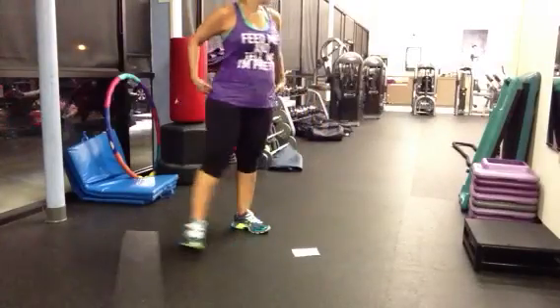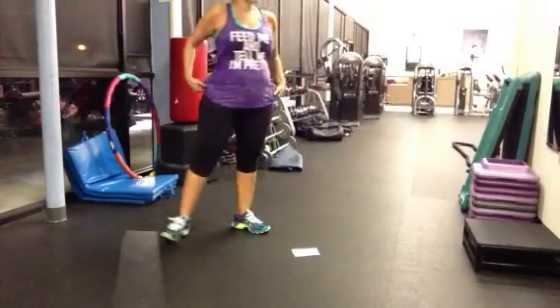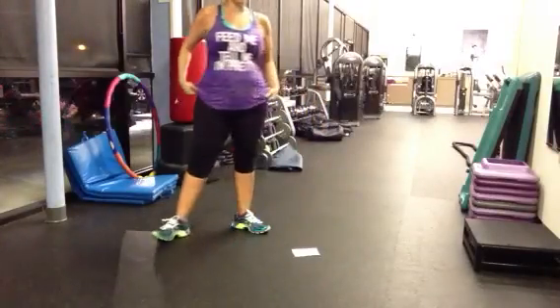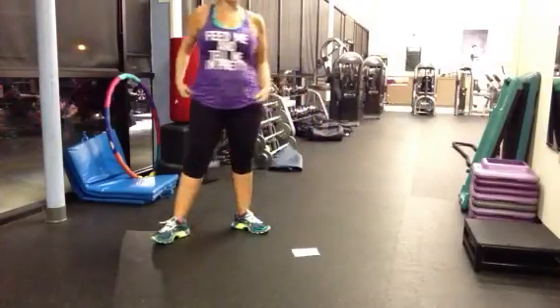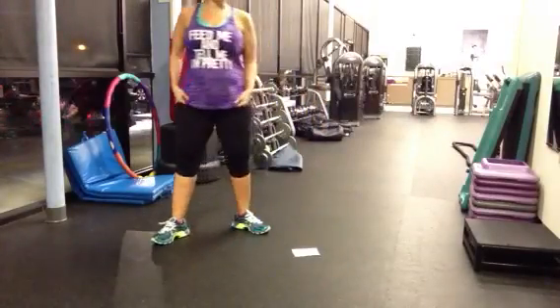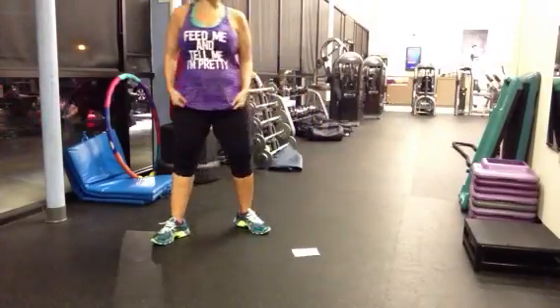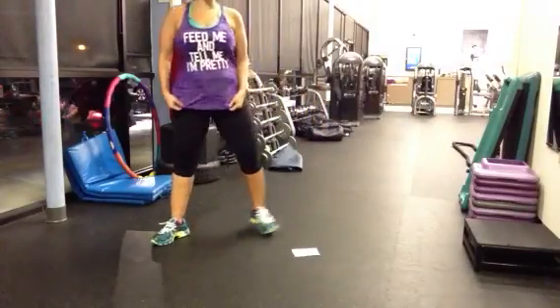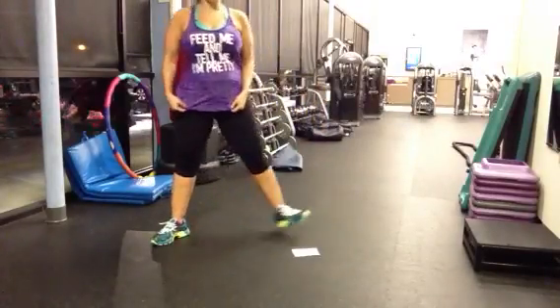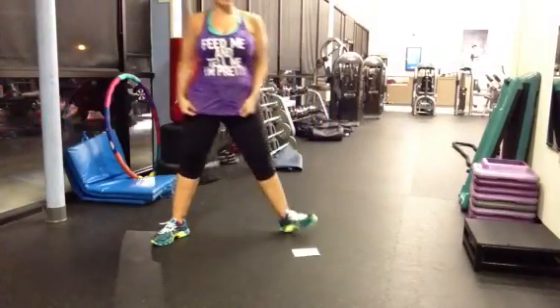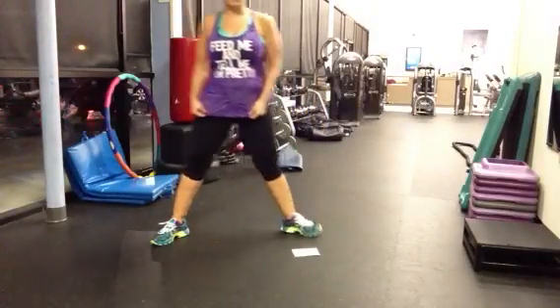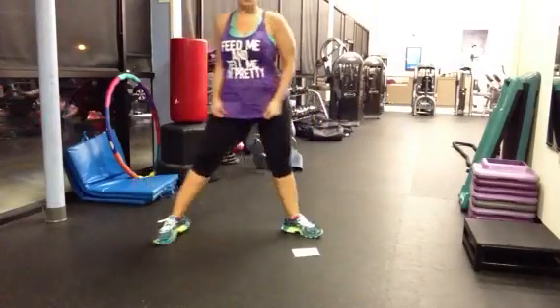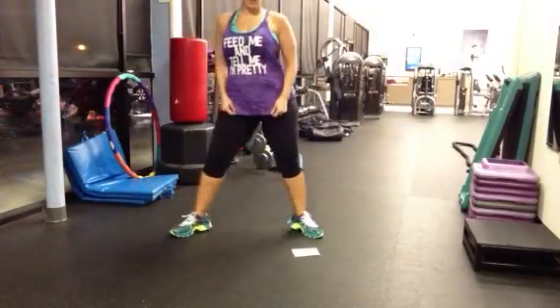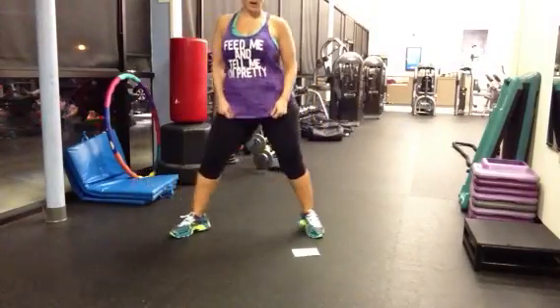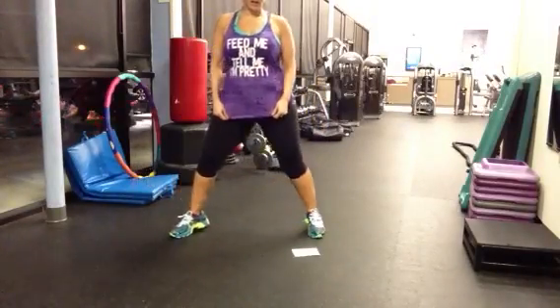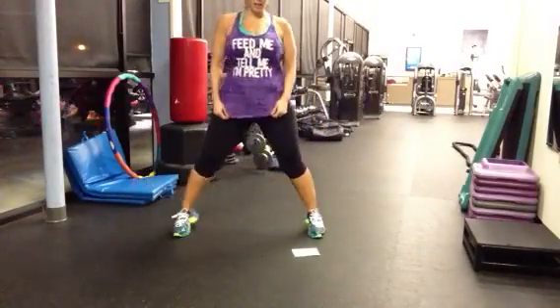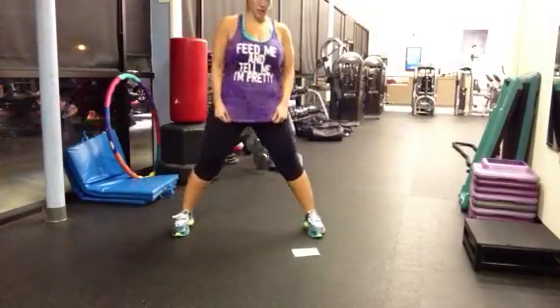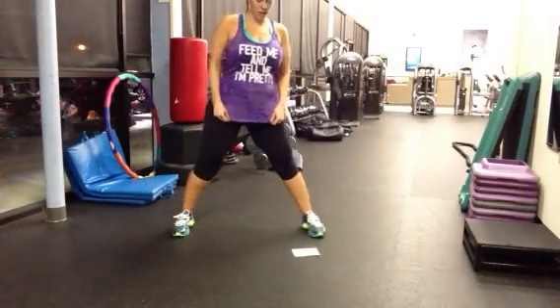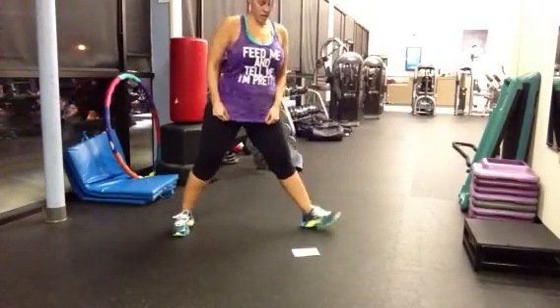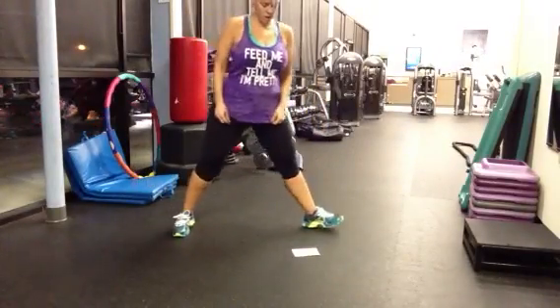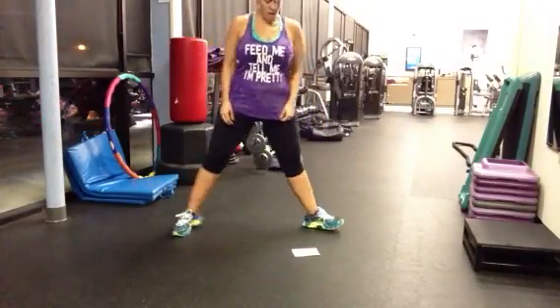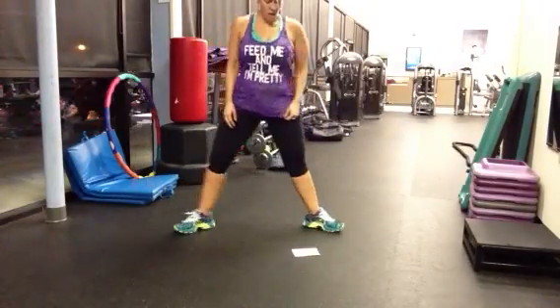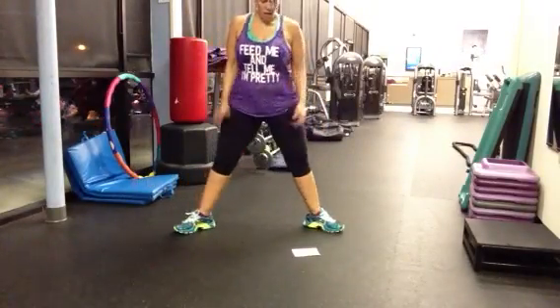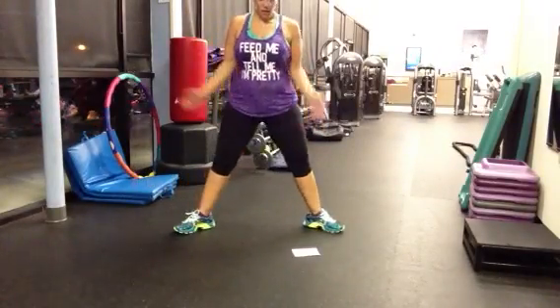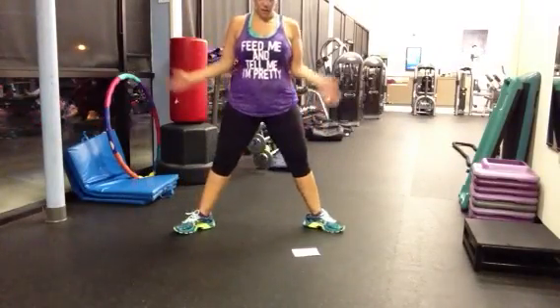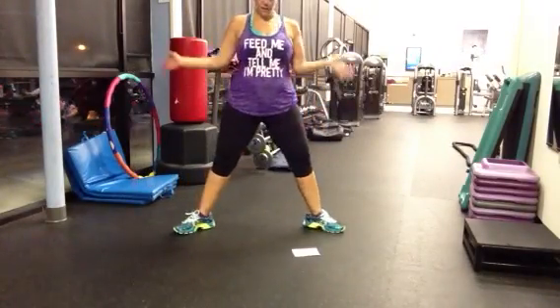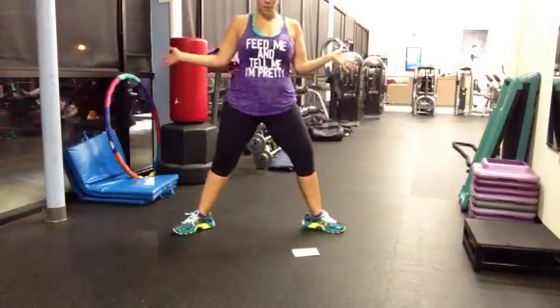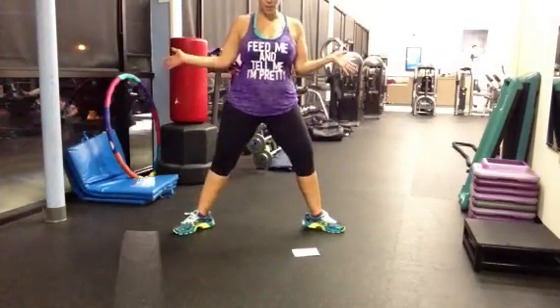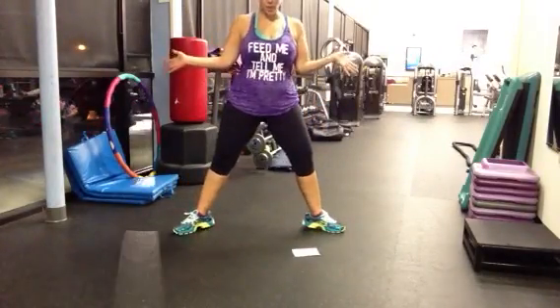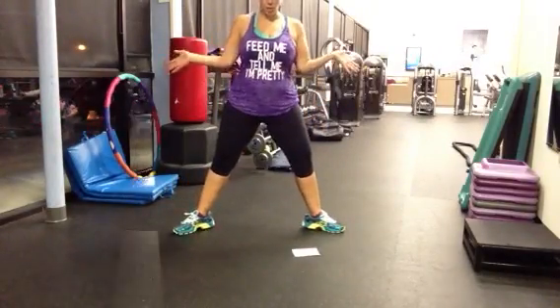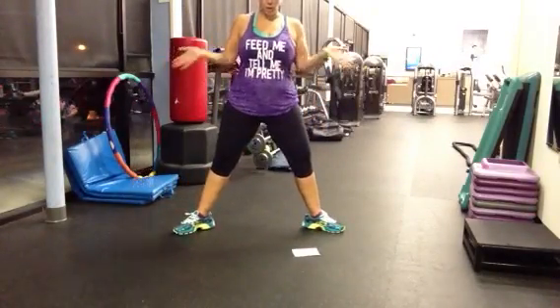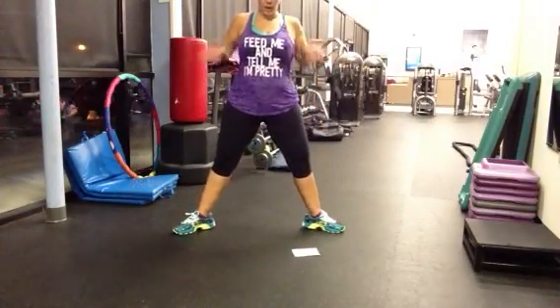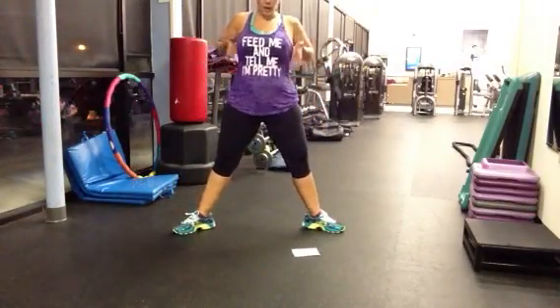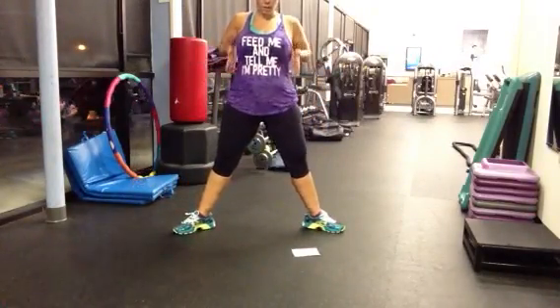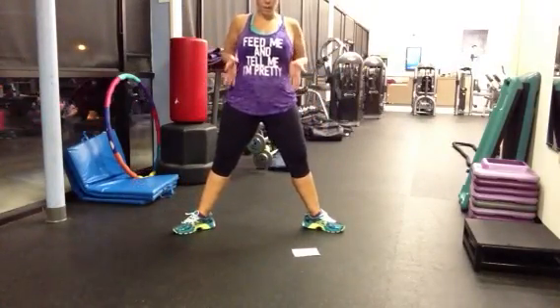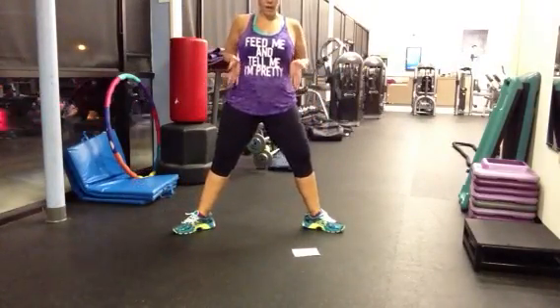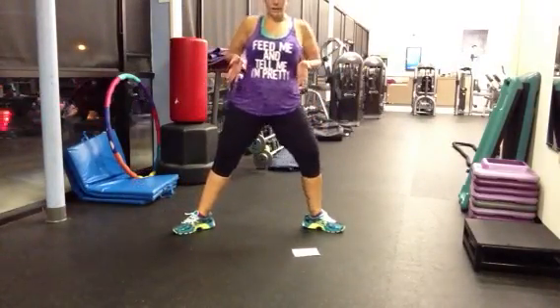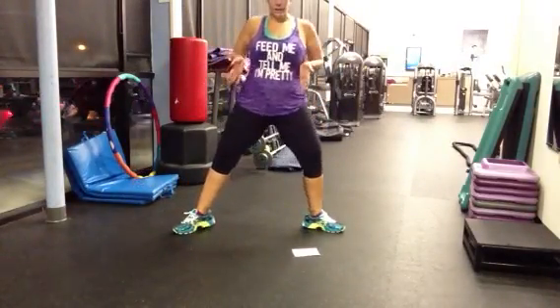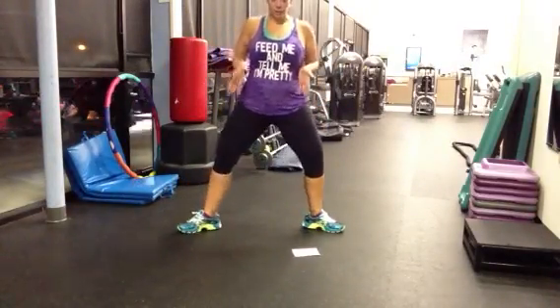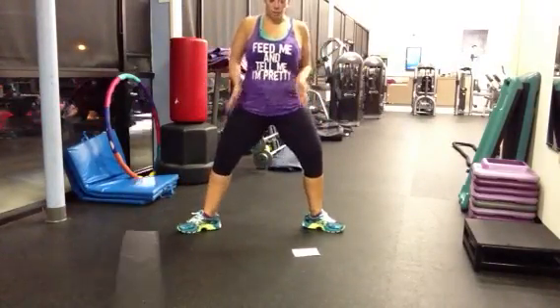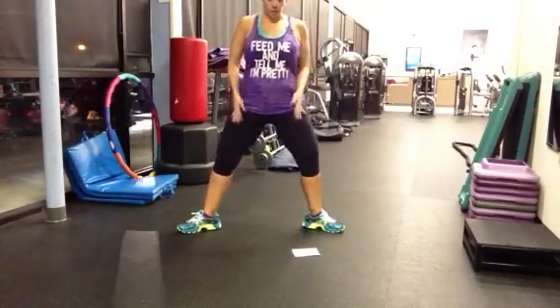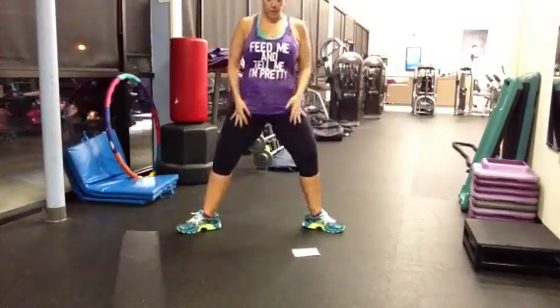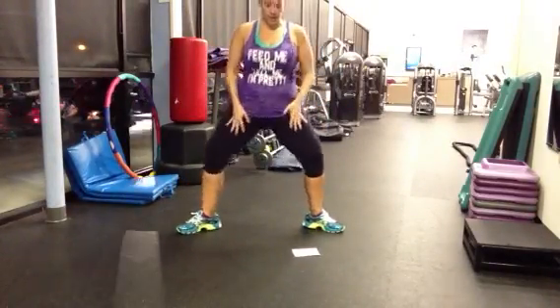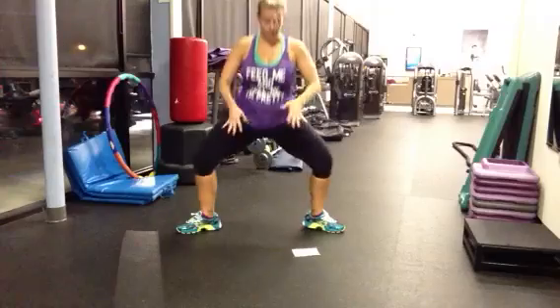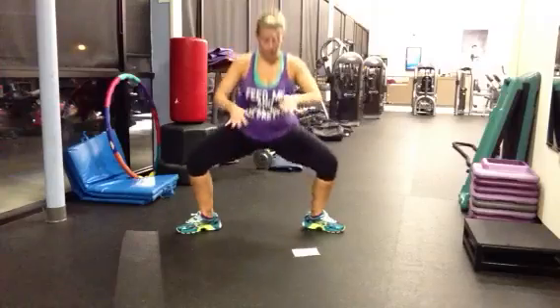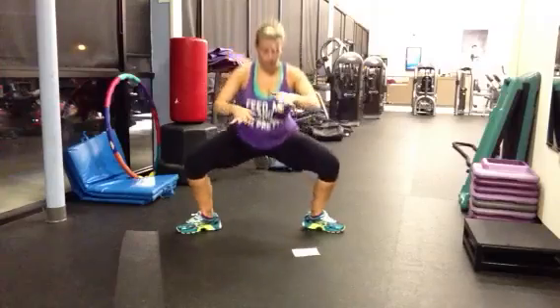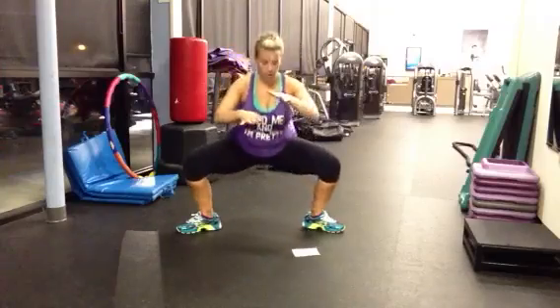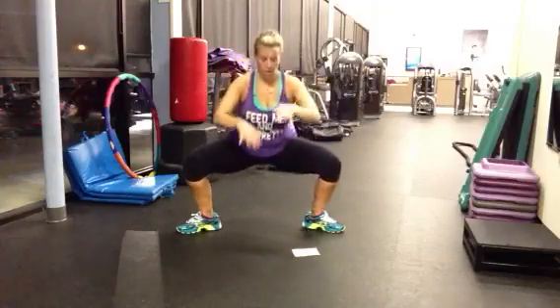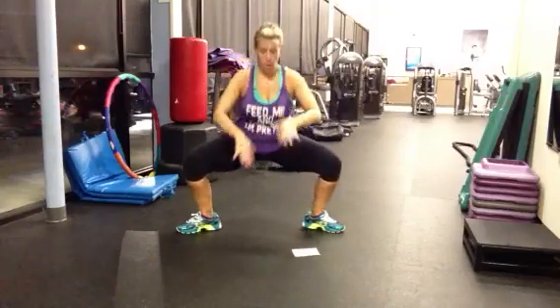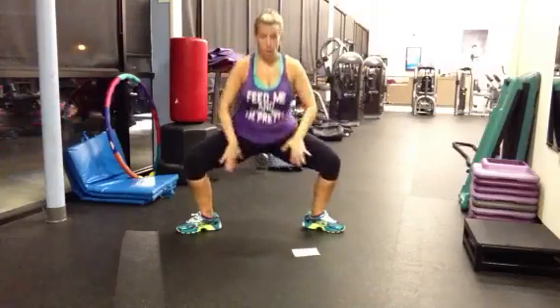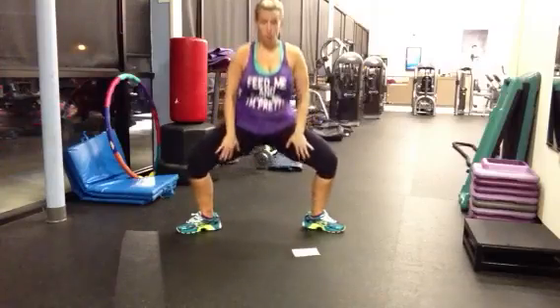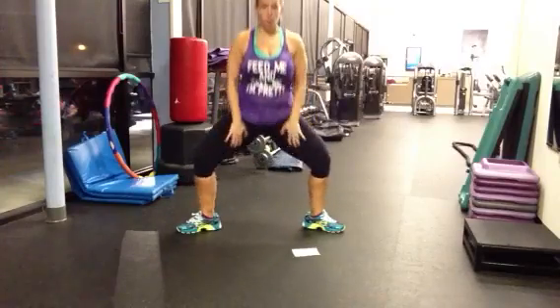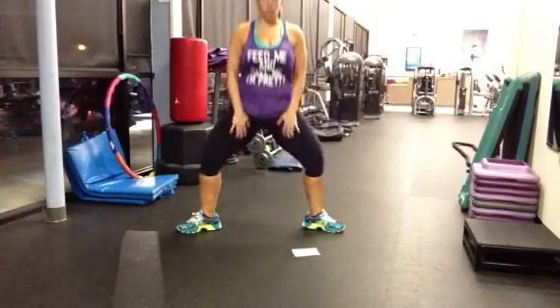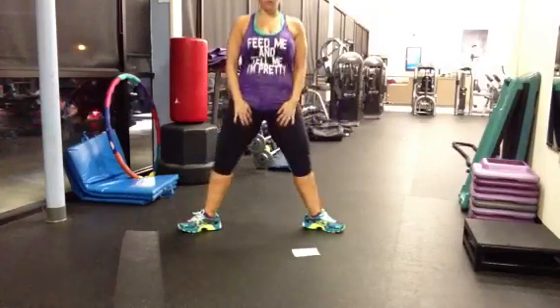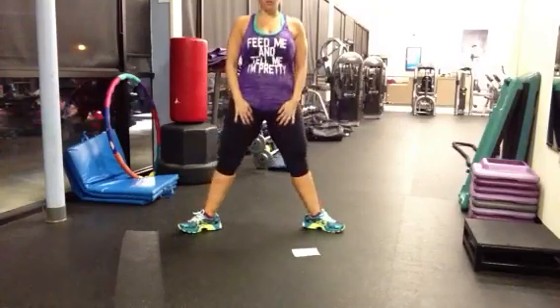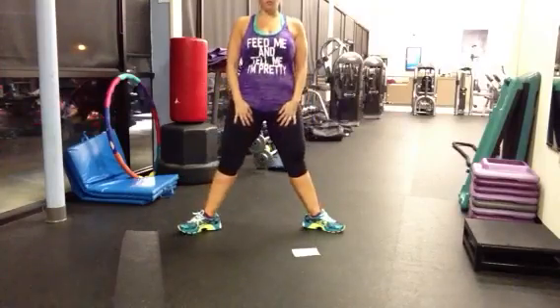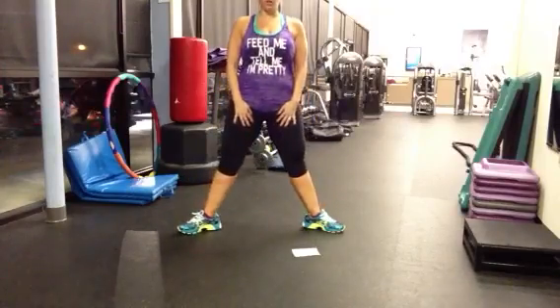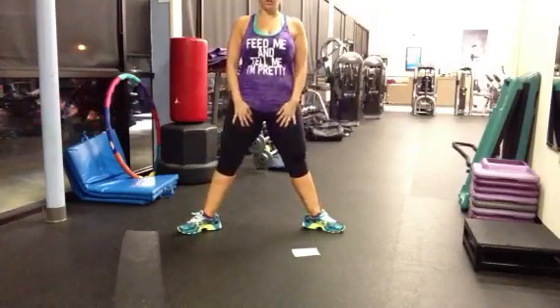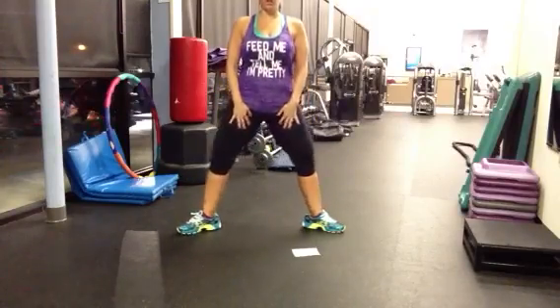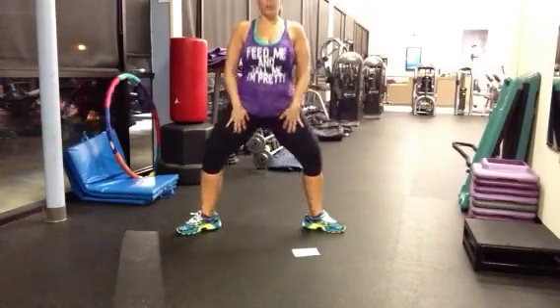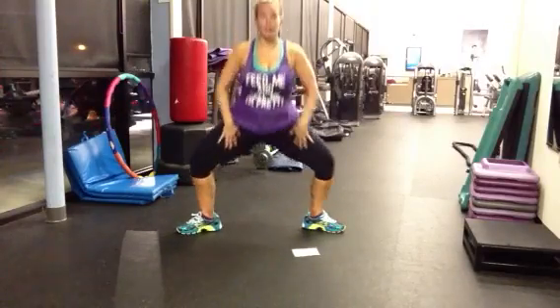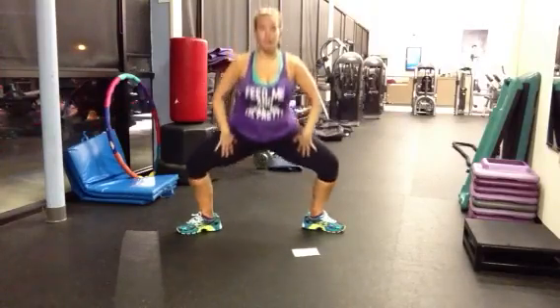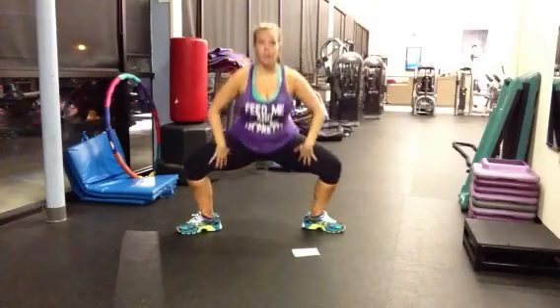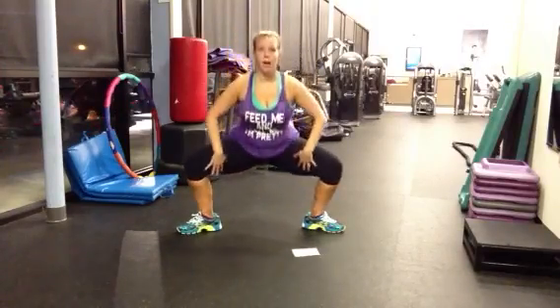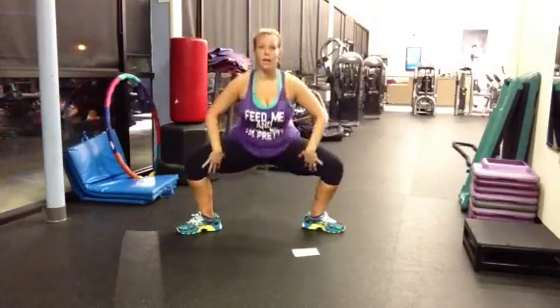First is the plie squat. Legs turned all the way out, body down straight. So you really work your inner thigh.